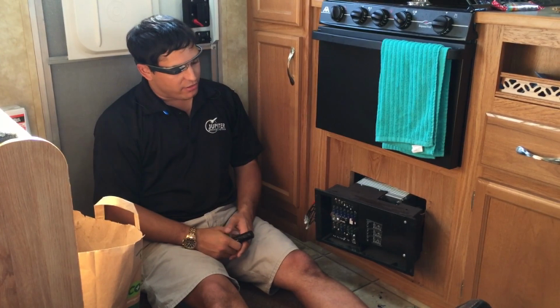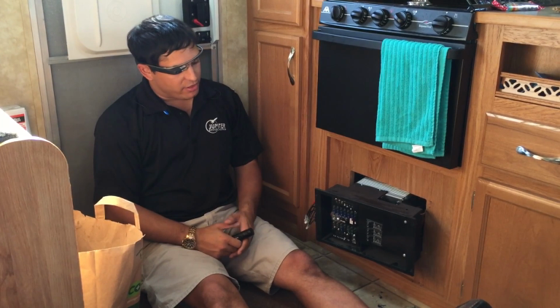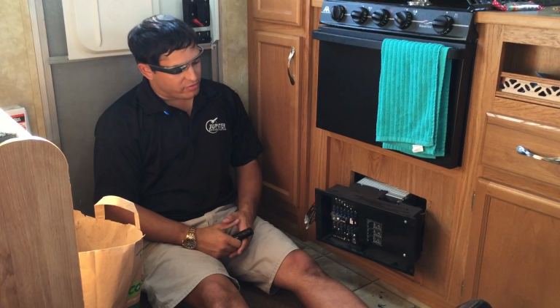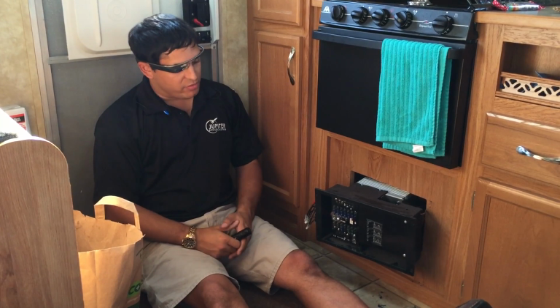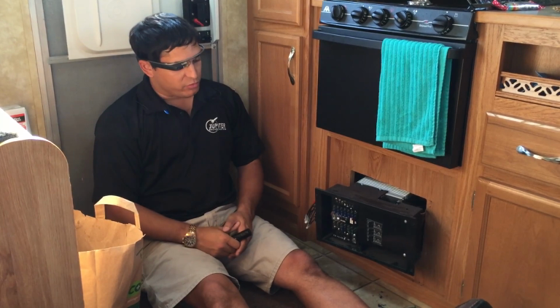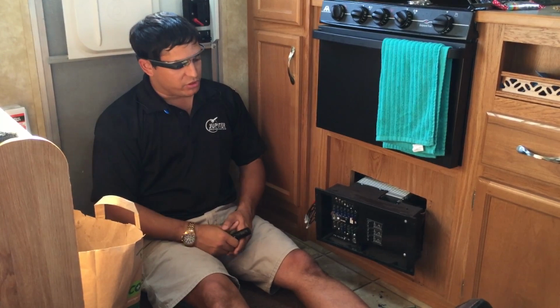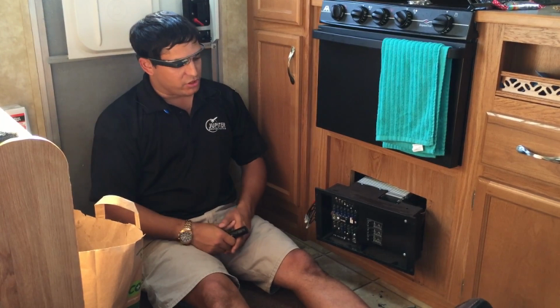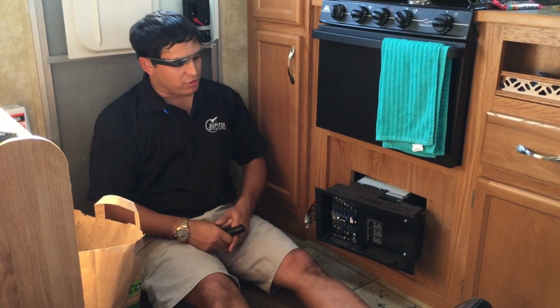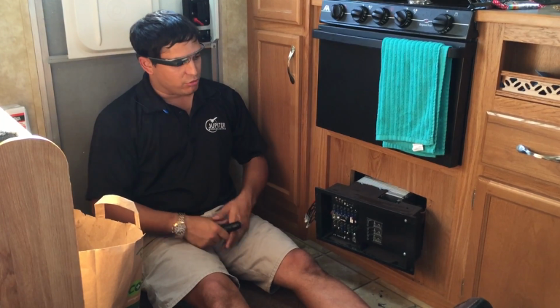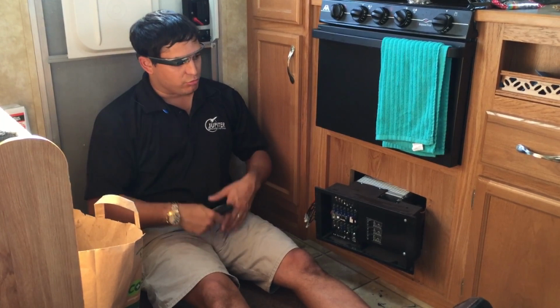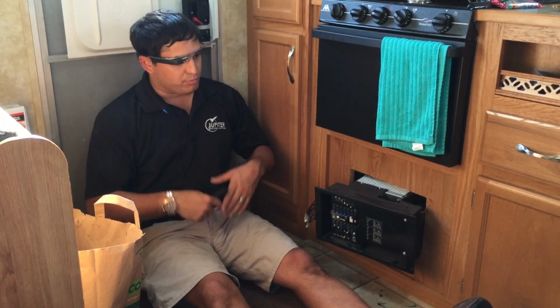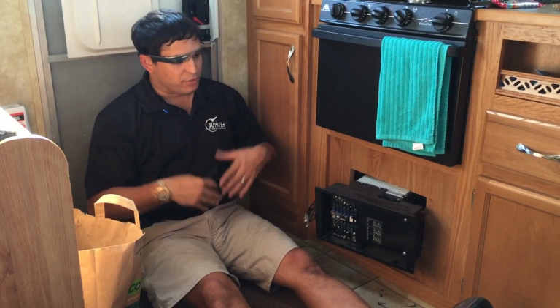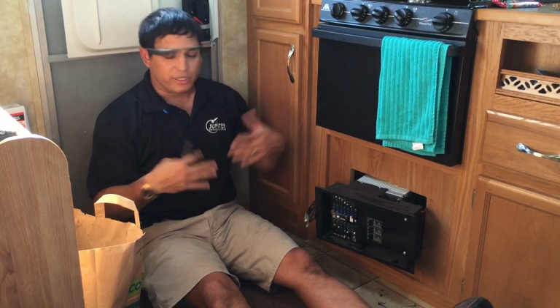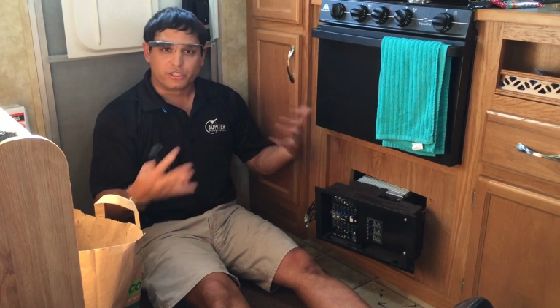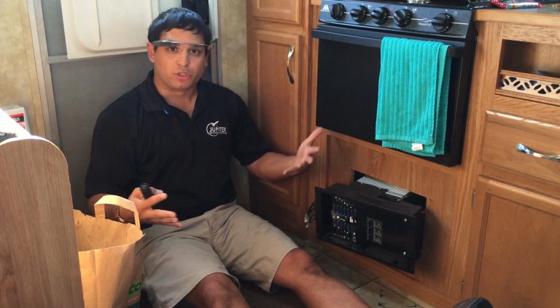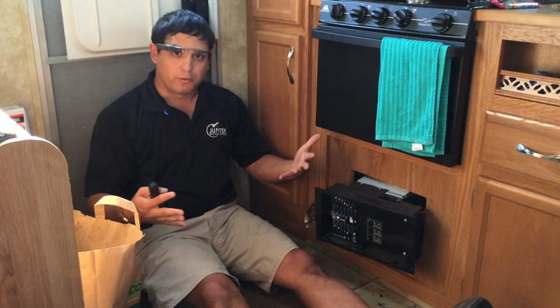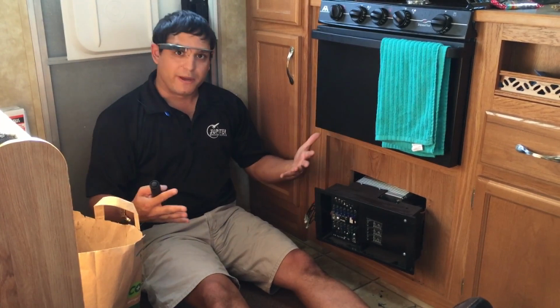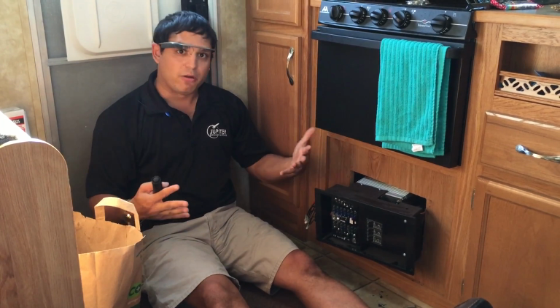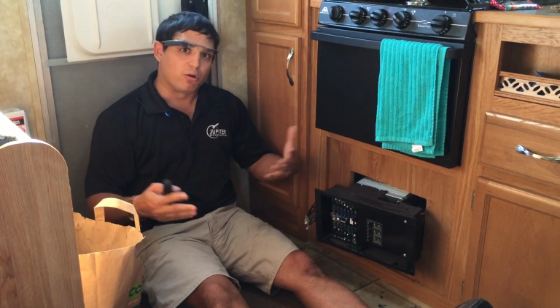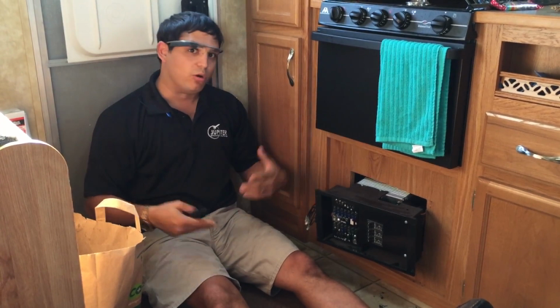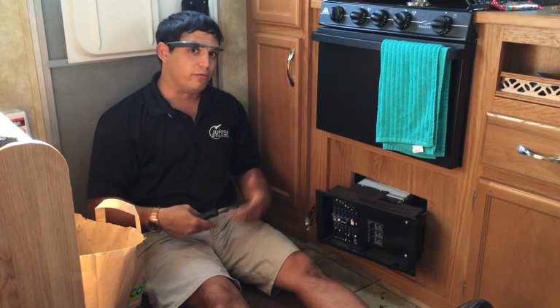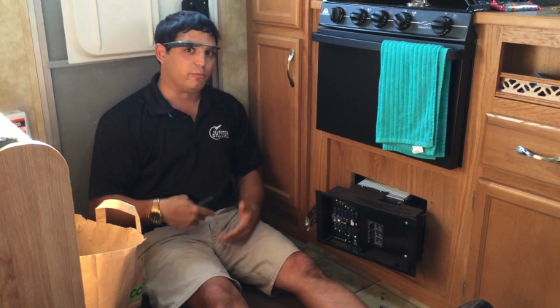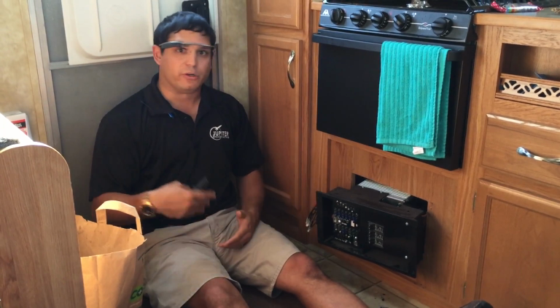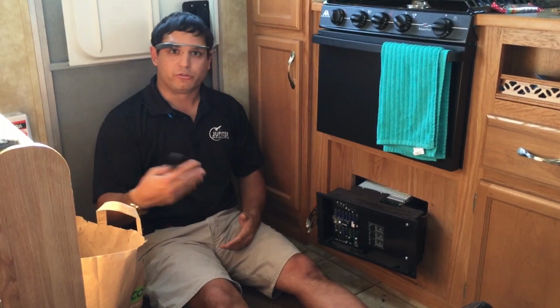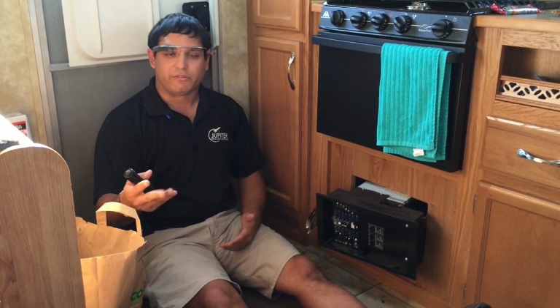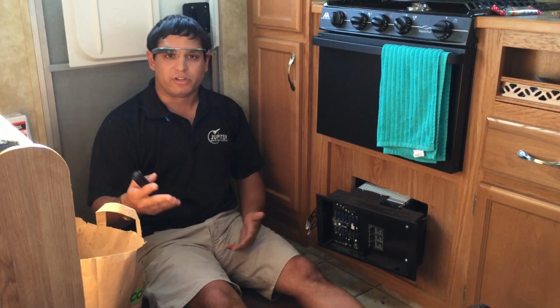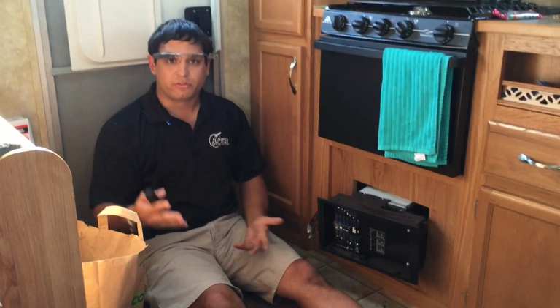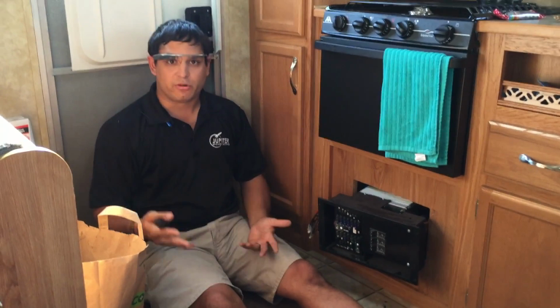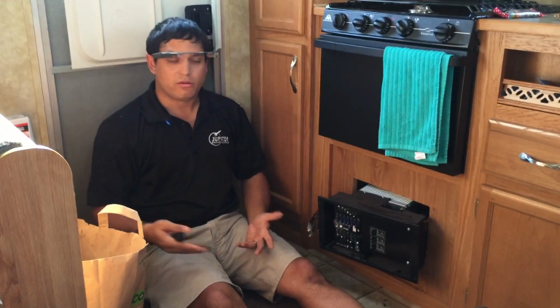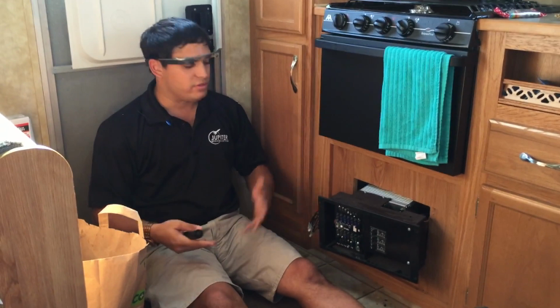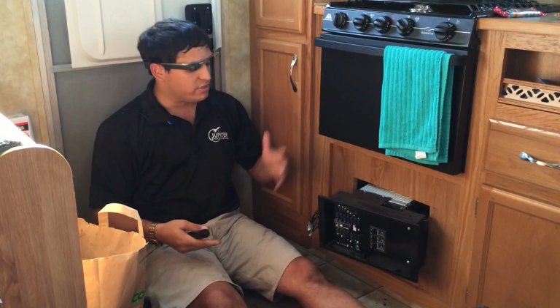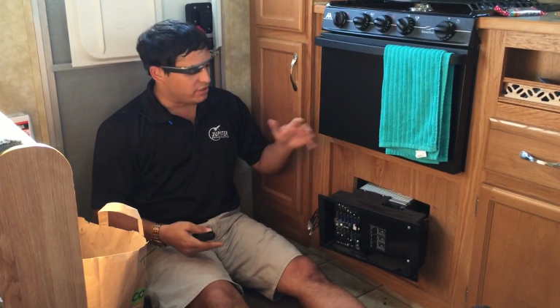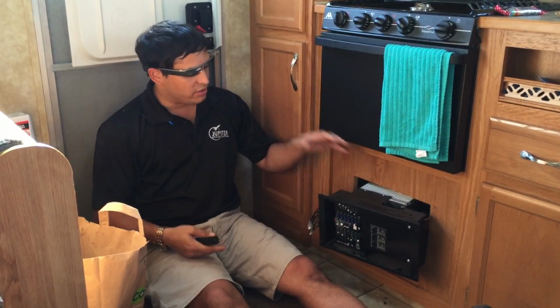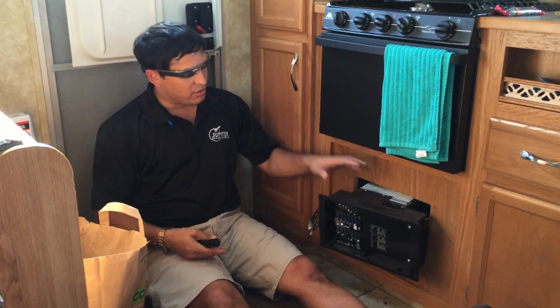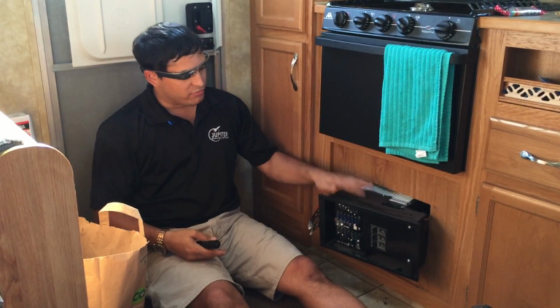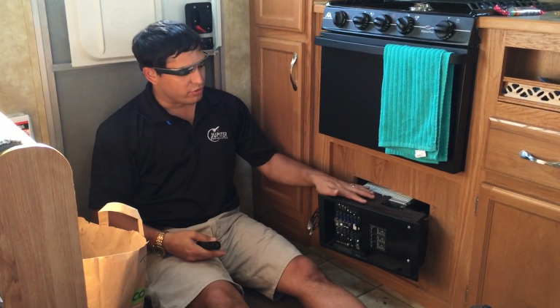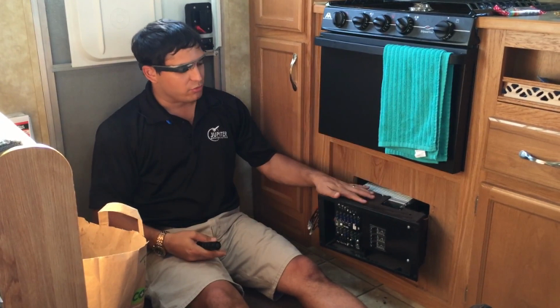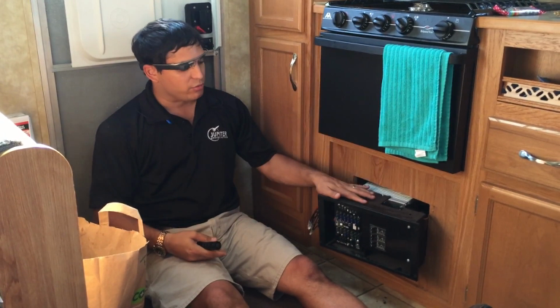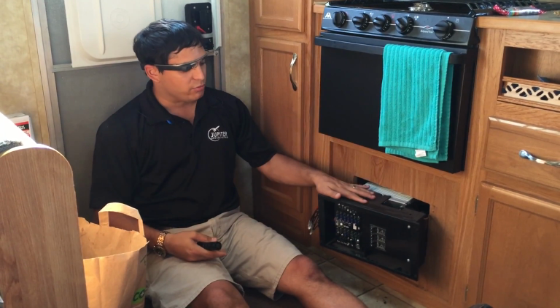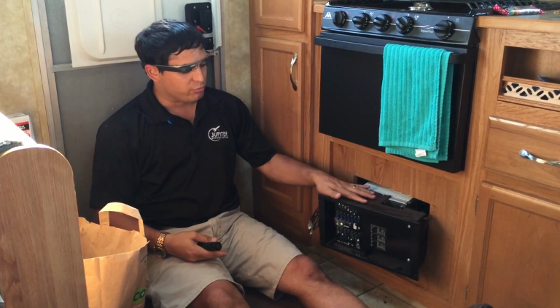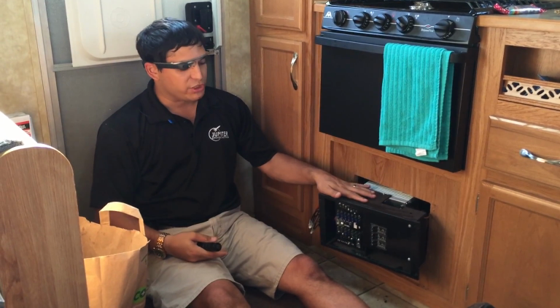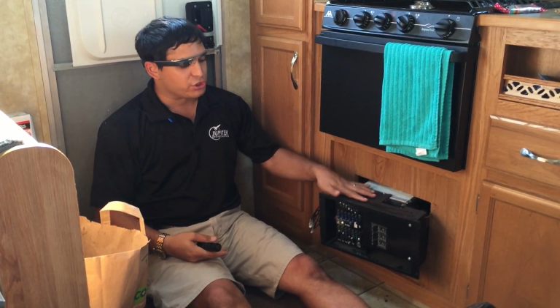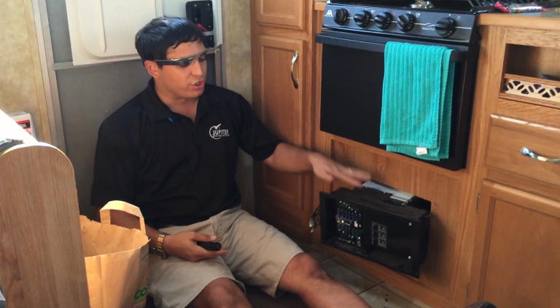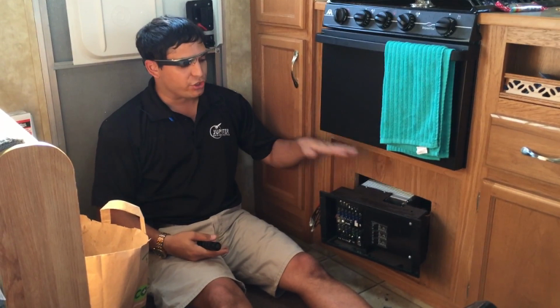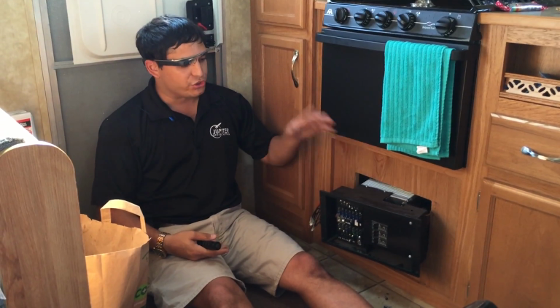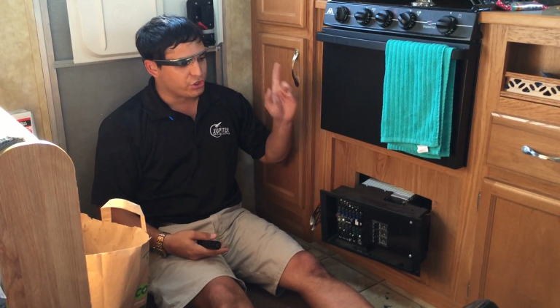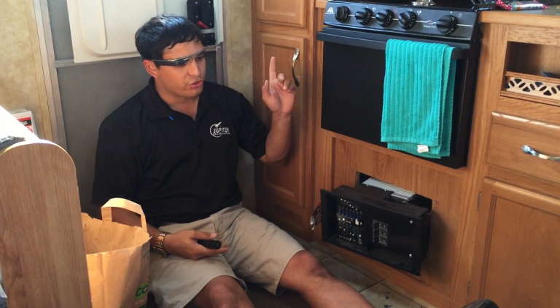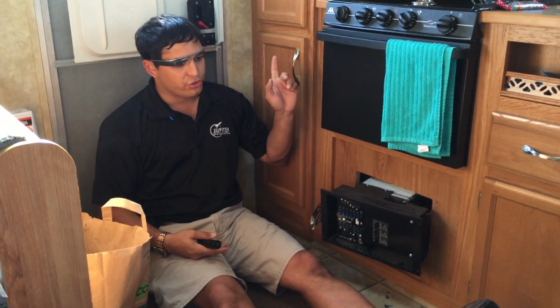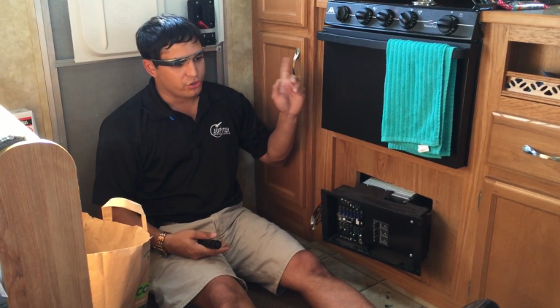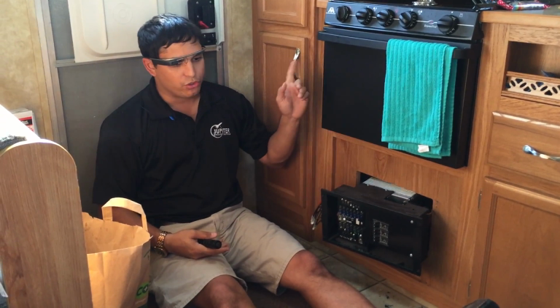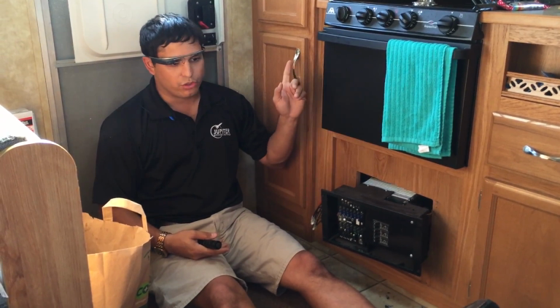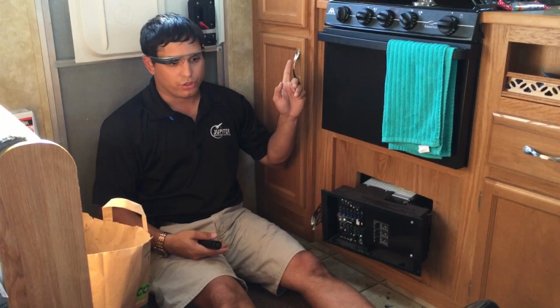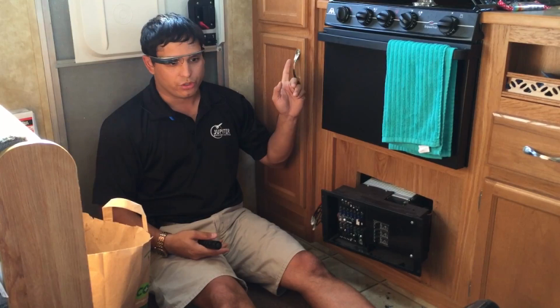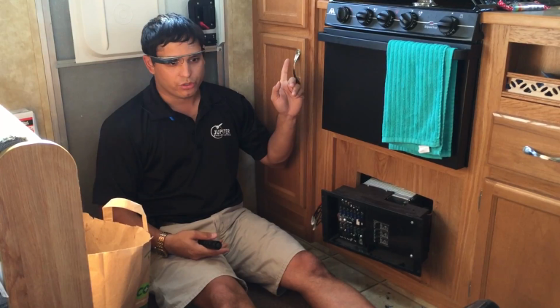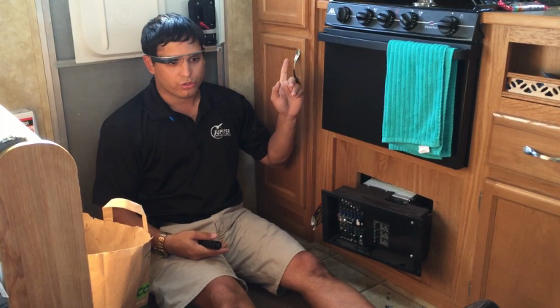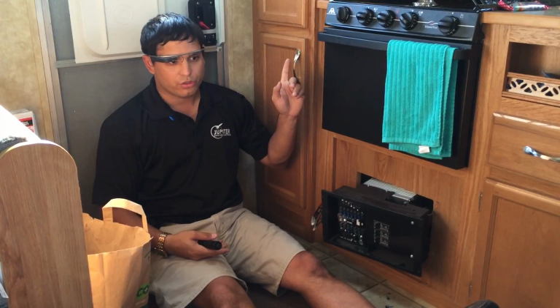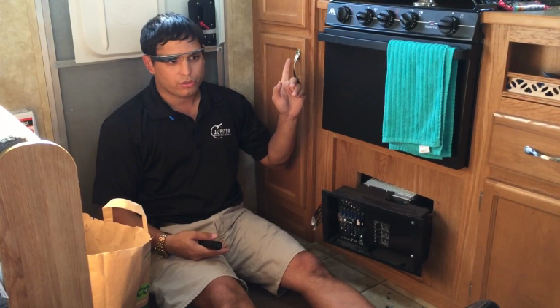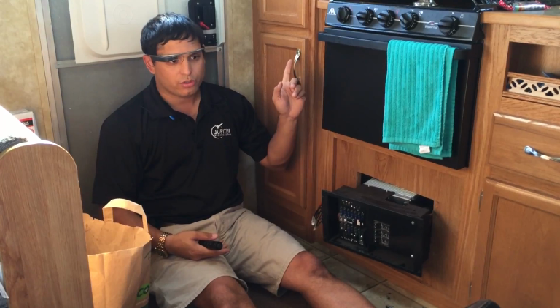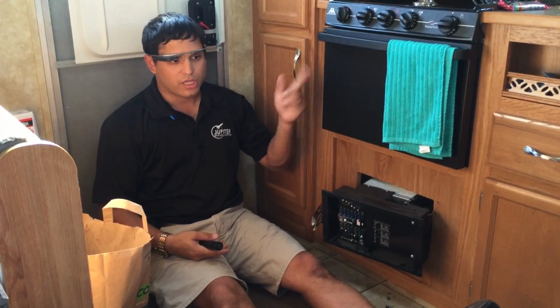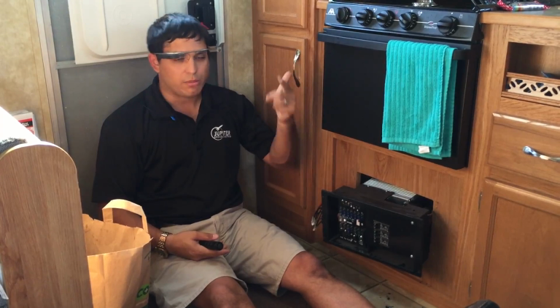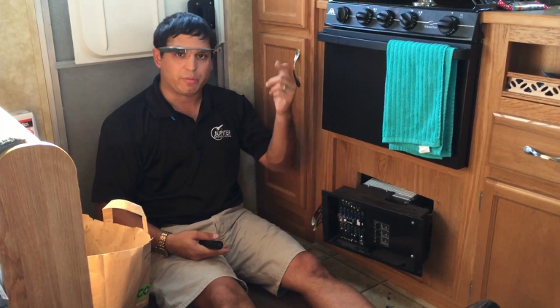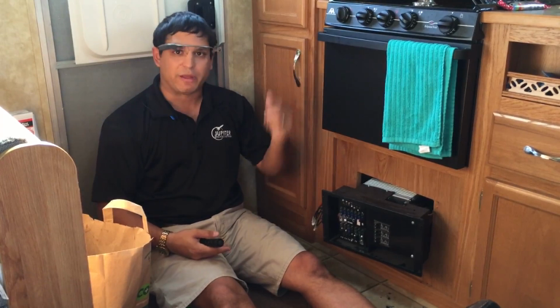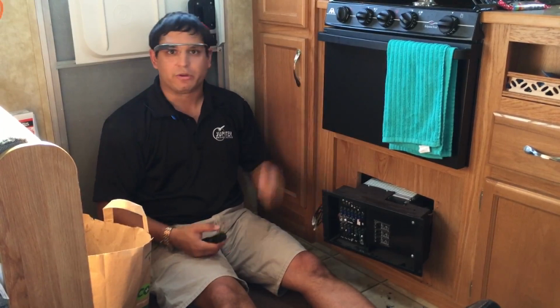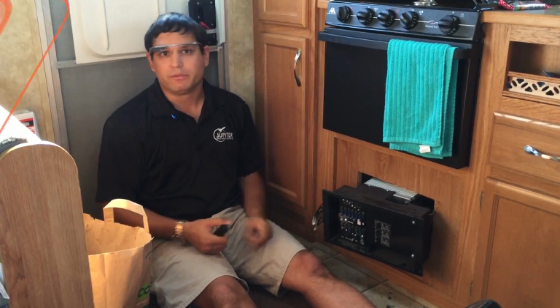And then when you plug into shore power, or when you're driving down the road, the inverter will recharge your camper battery.